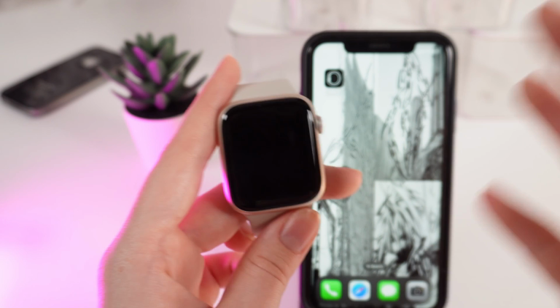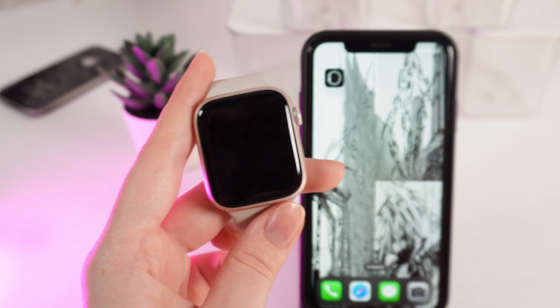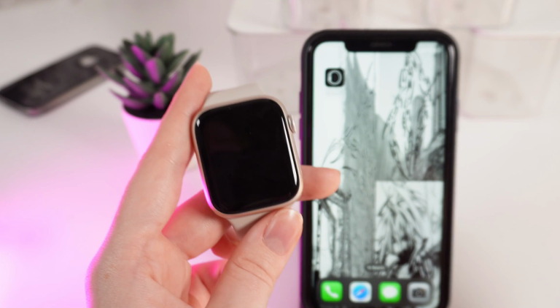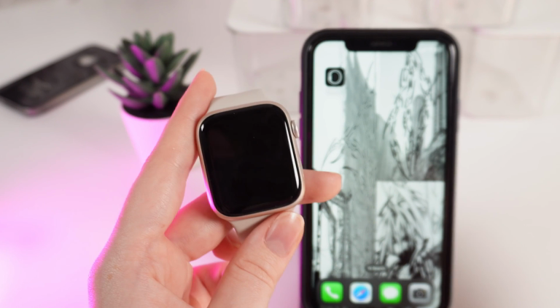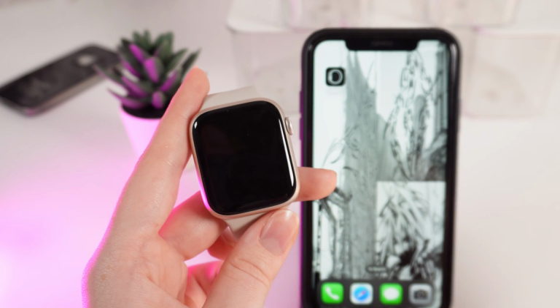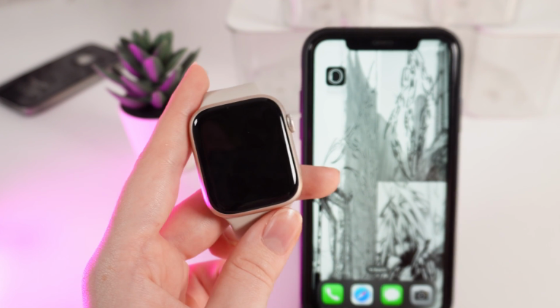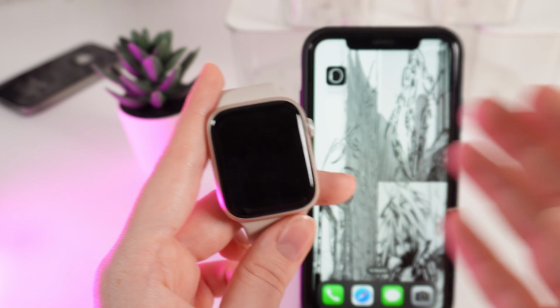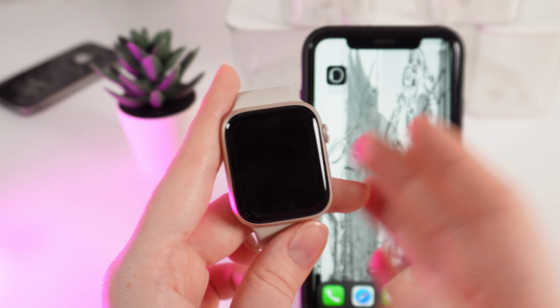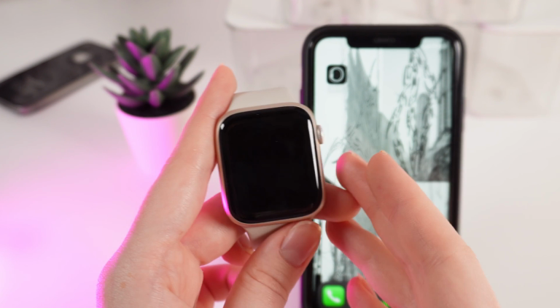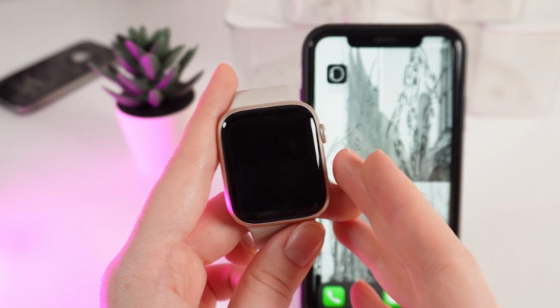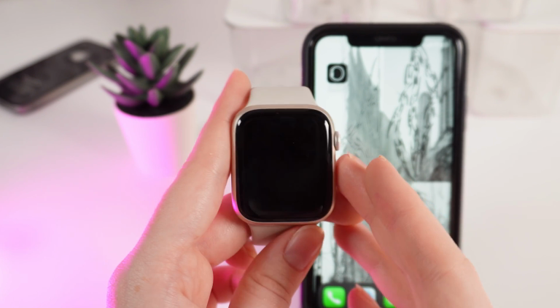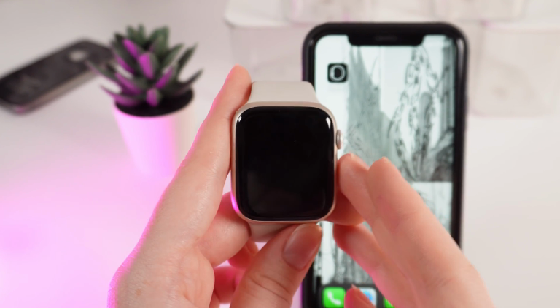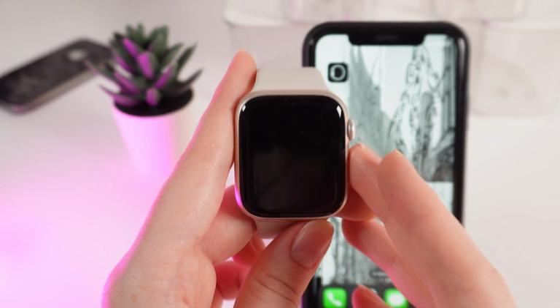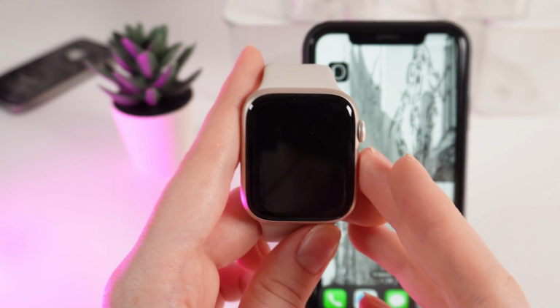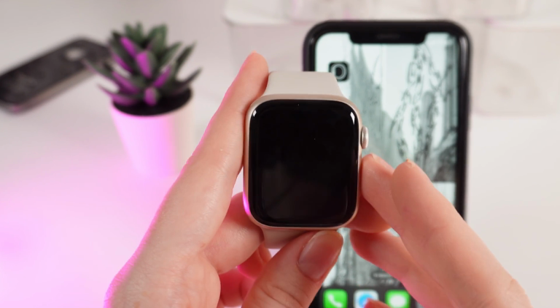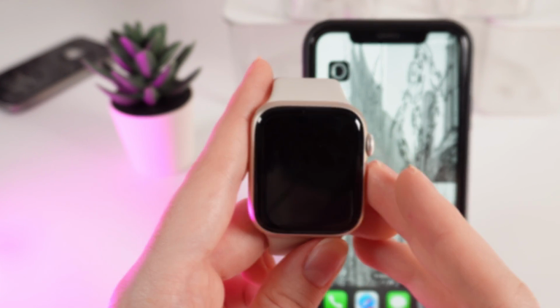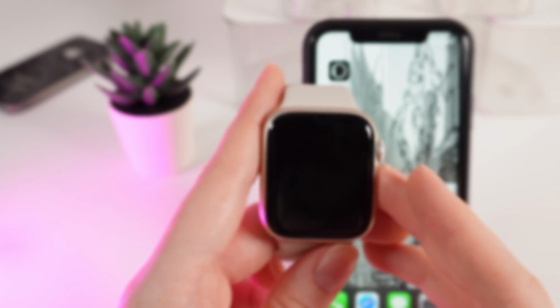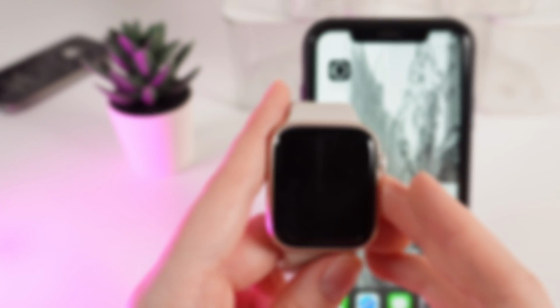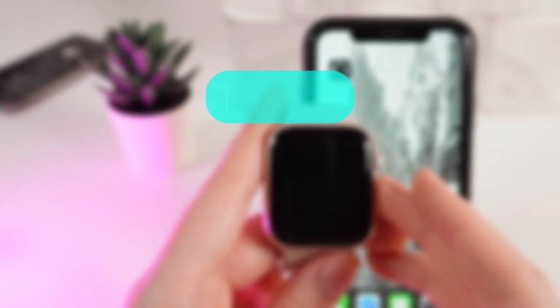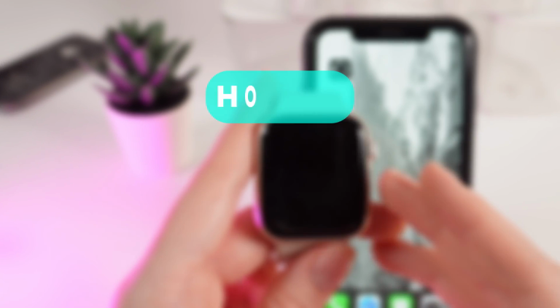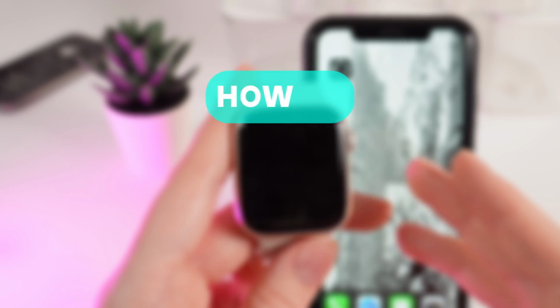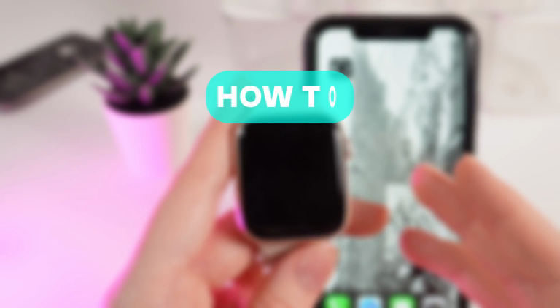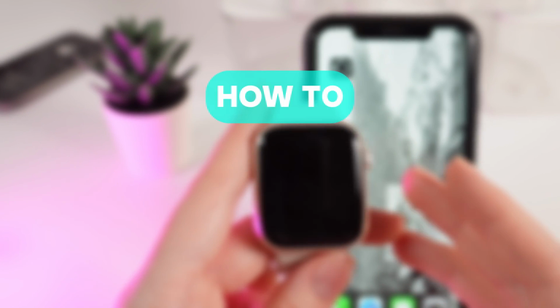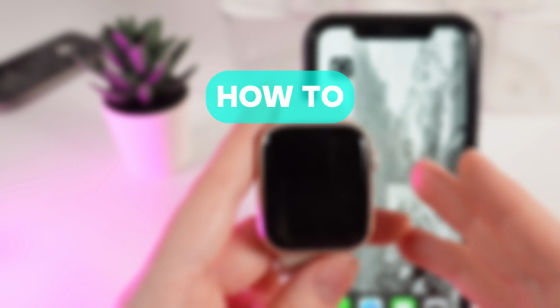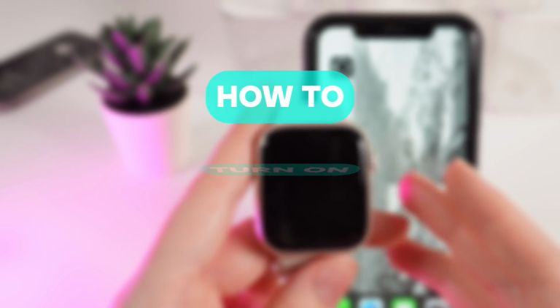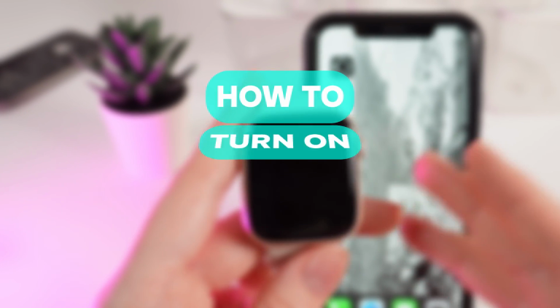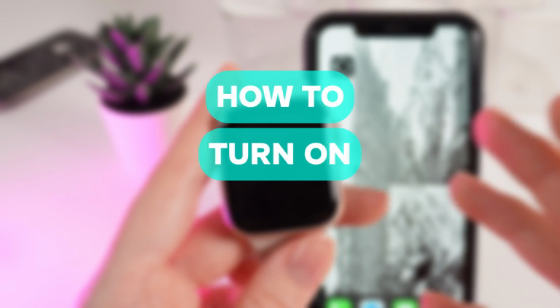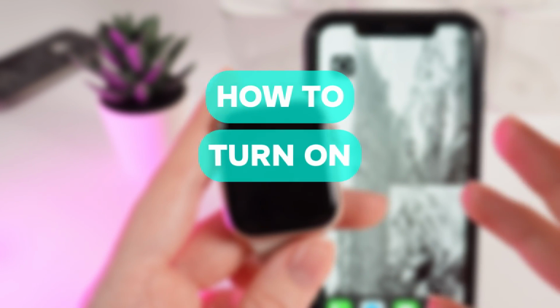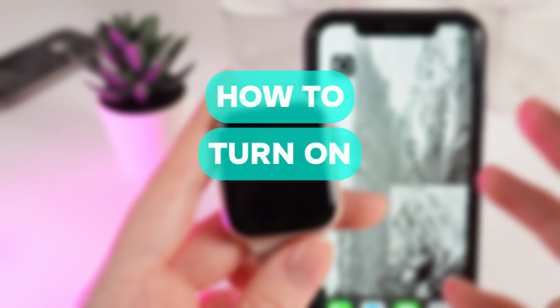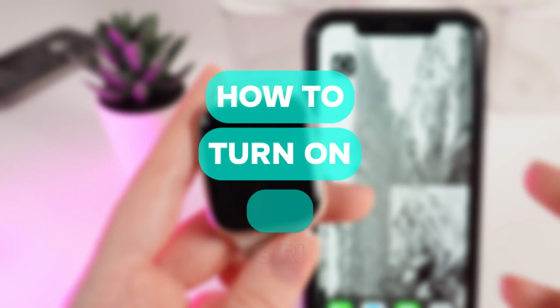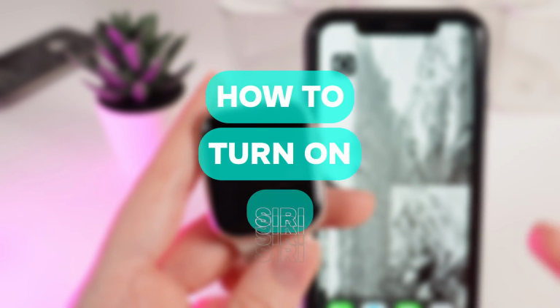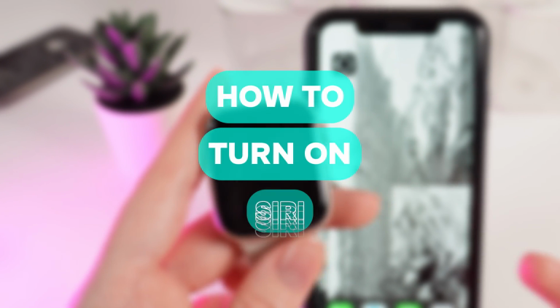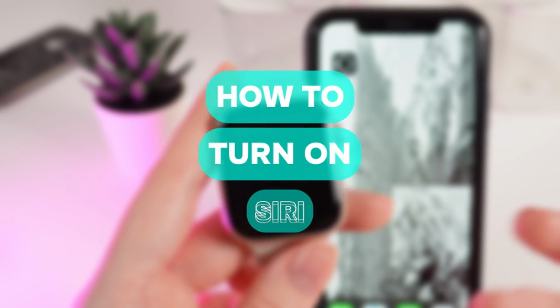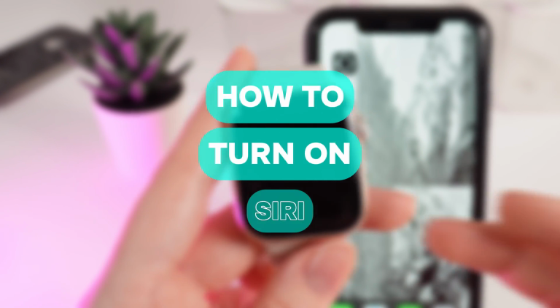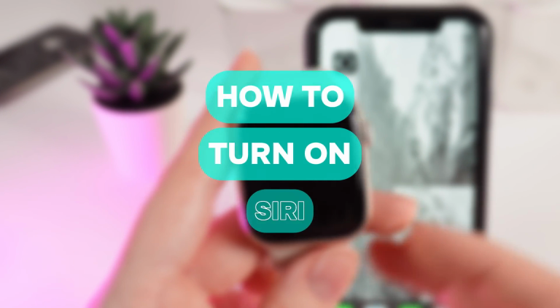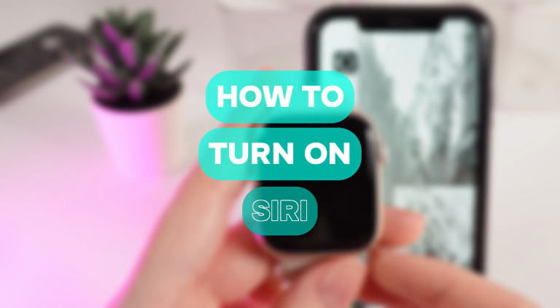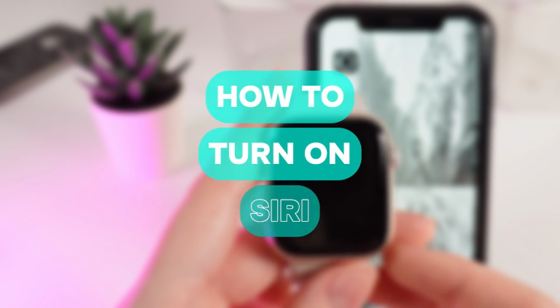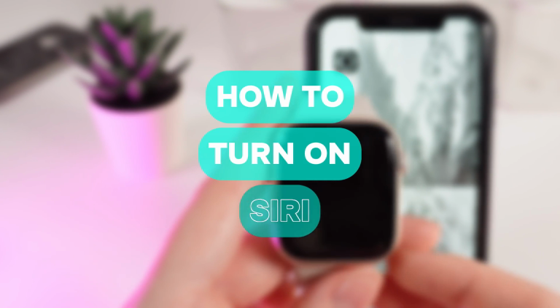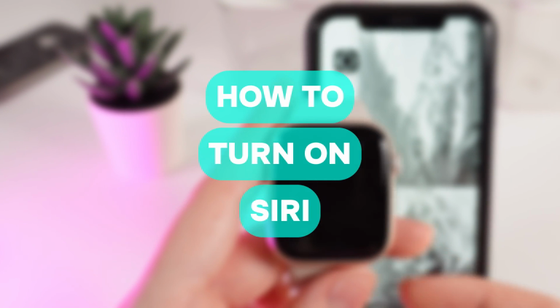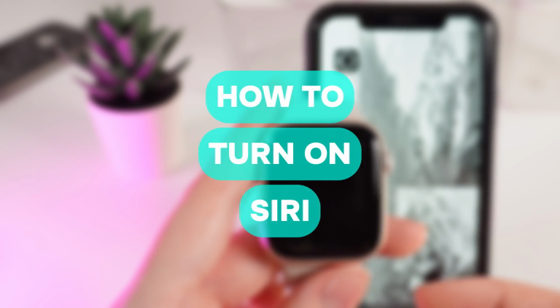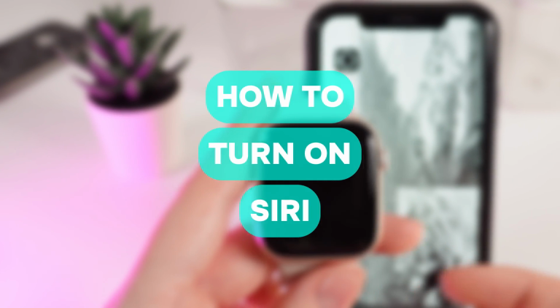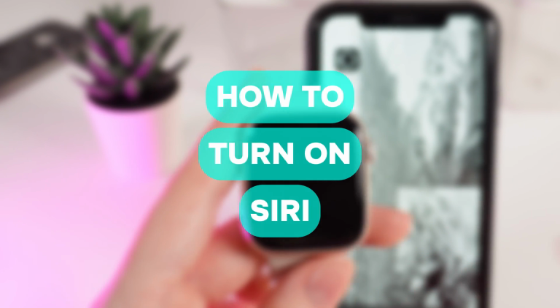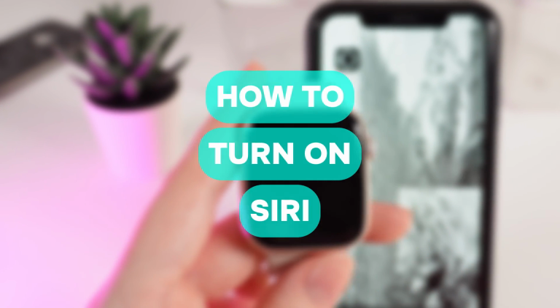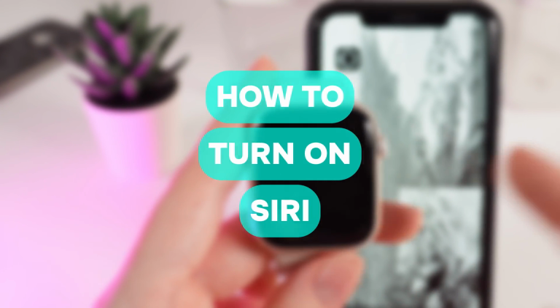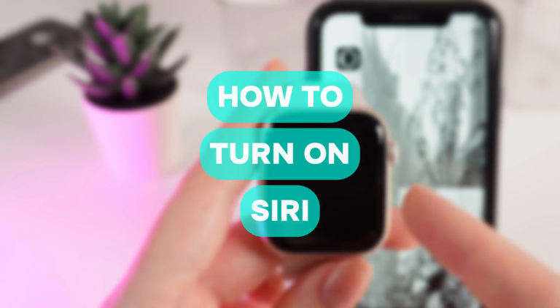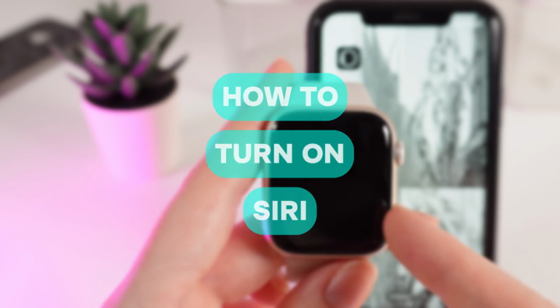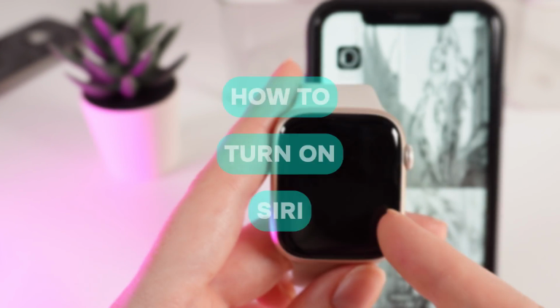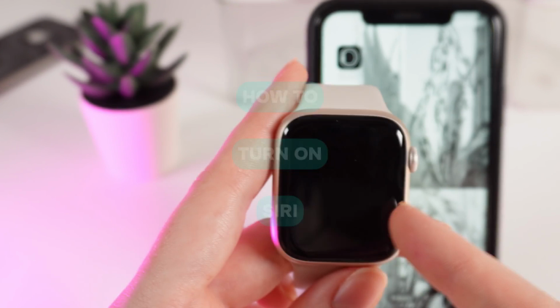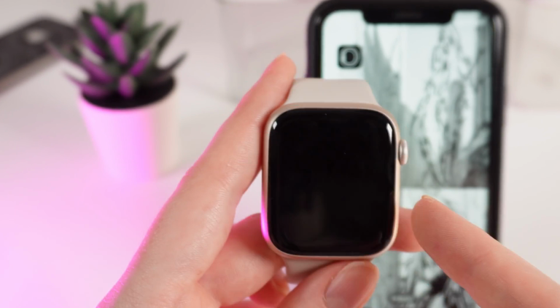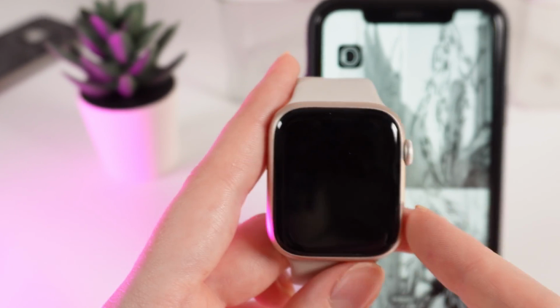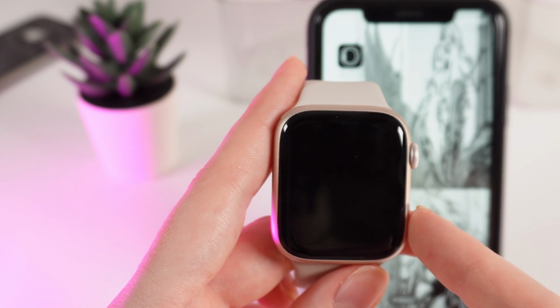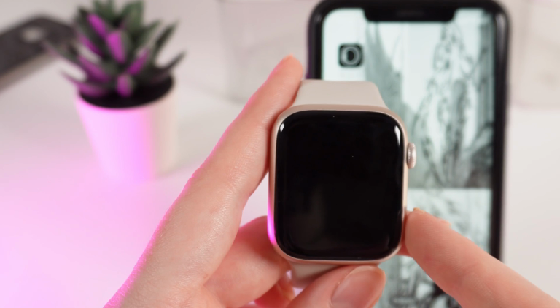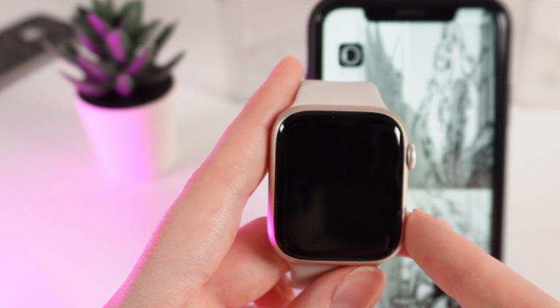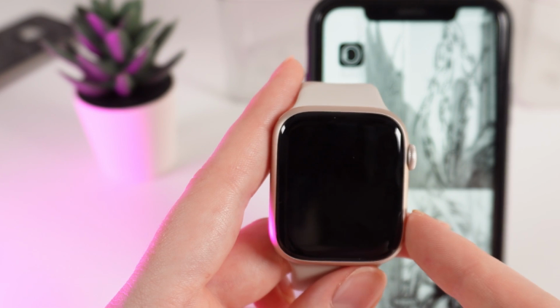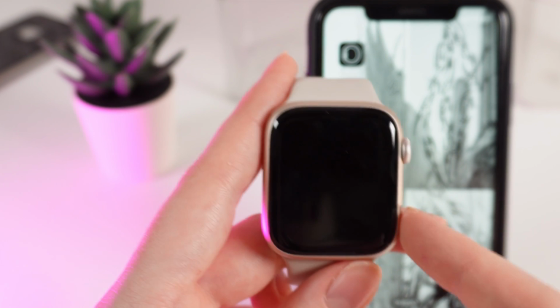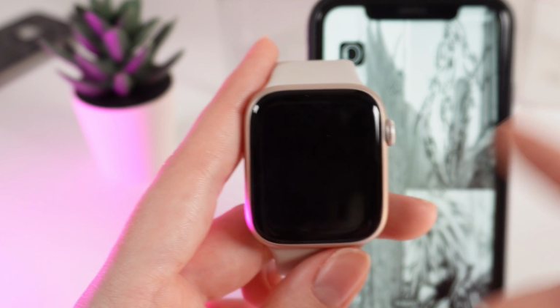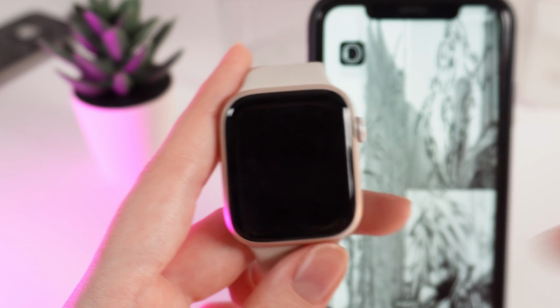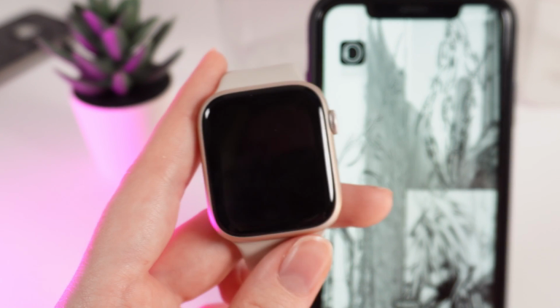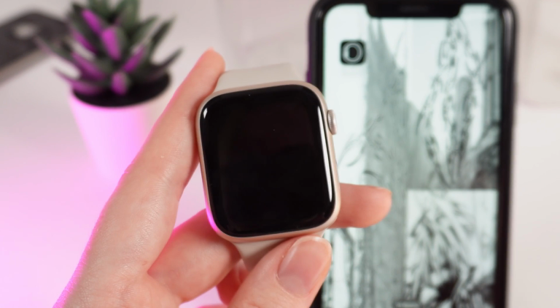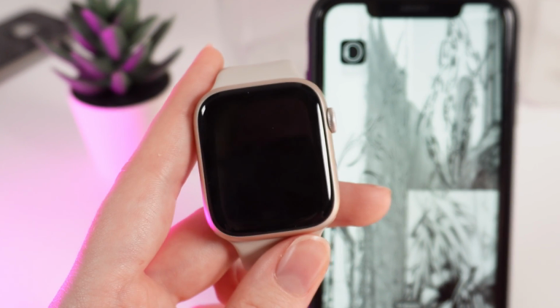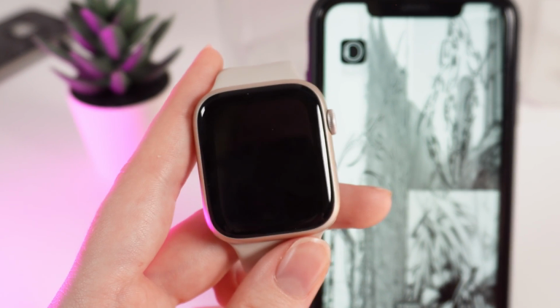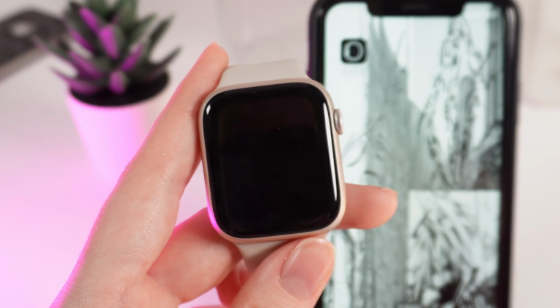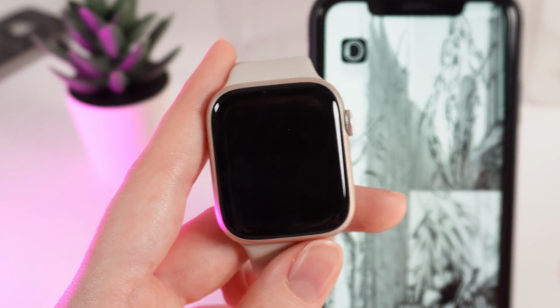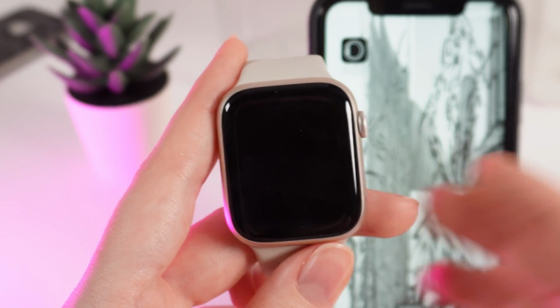Hey there! Today I will show you how to enable and use voice assistant Siri on your Apple Watch Series 9. Let's get started.